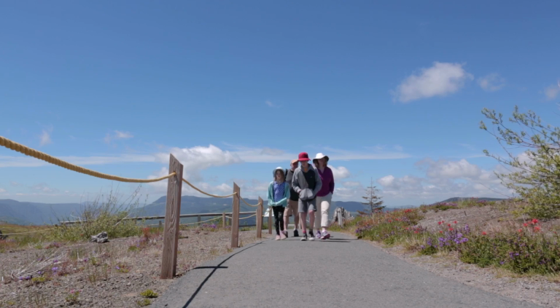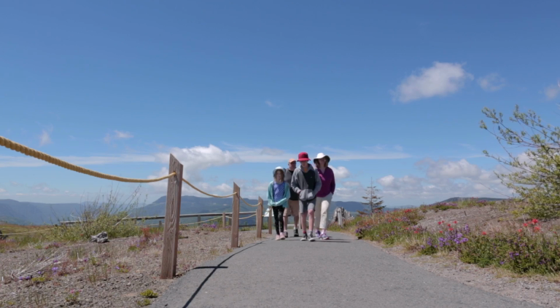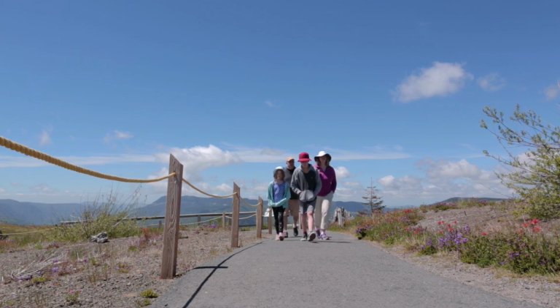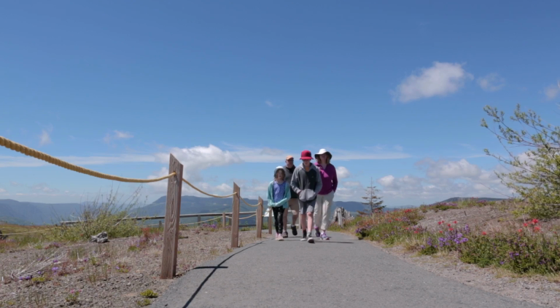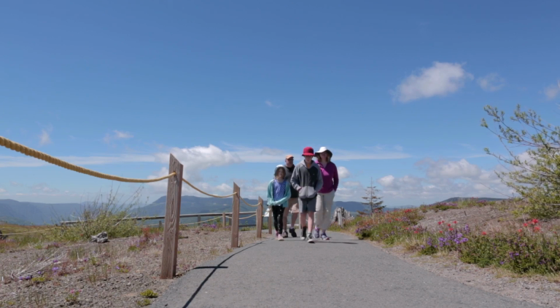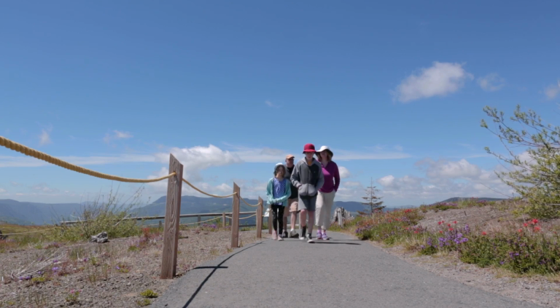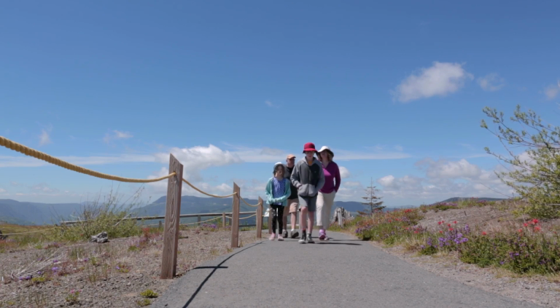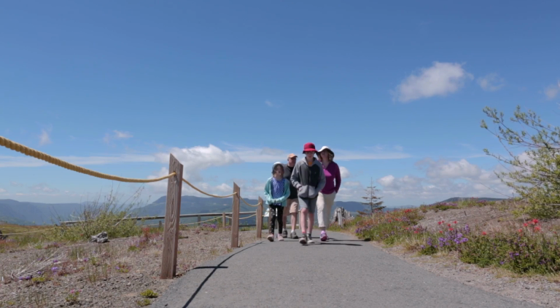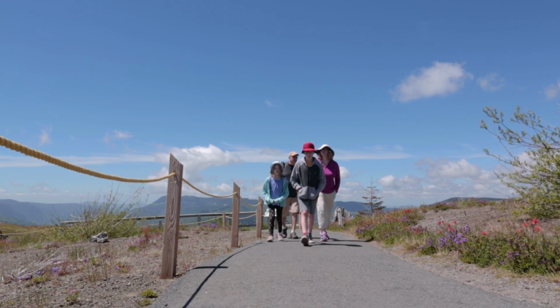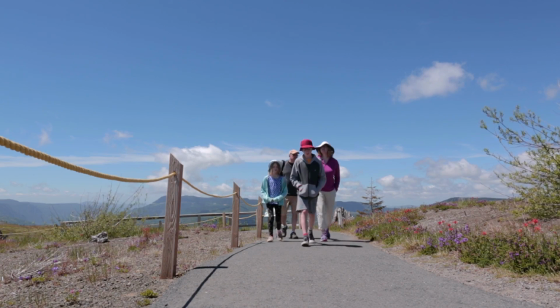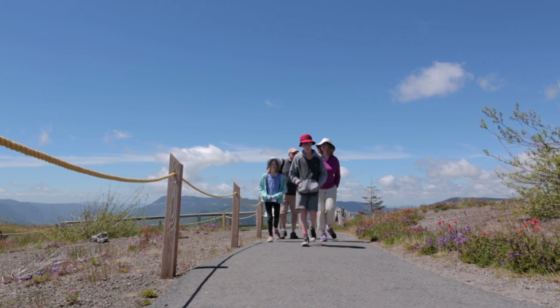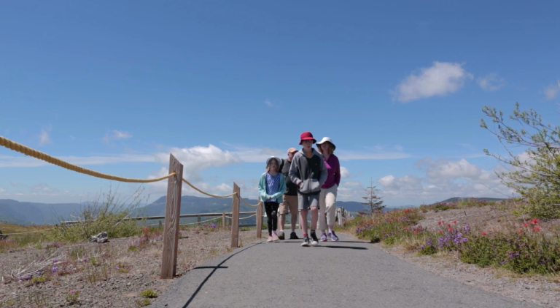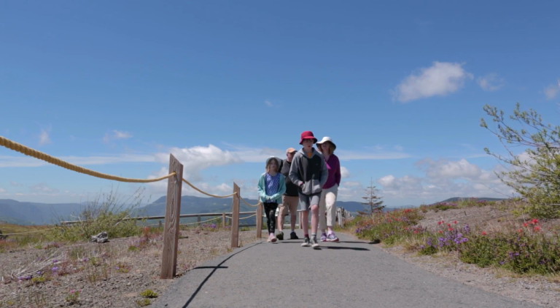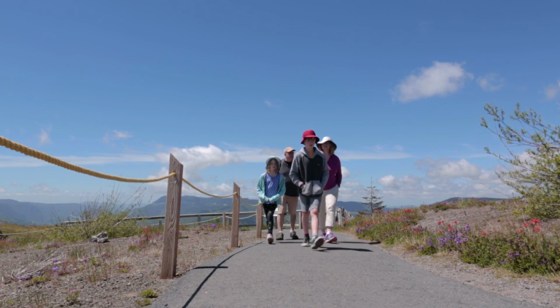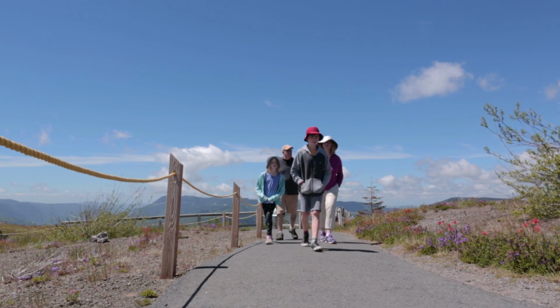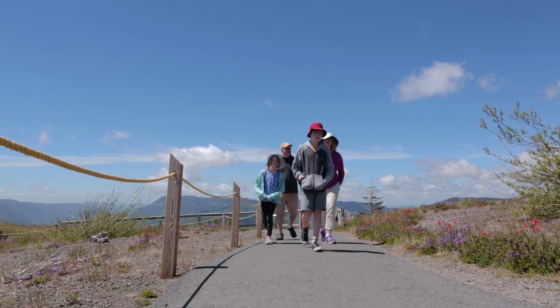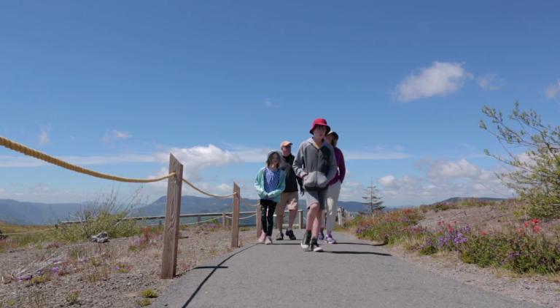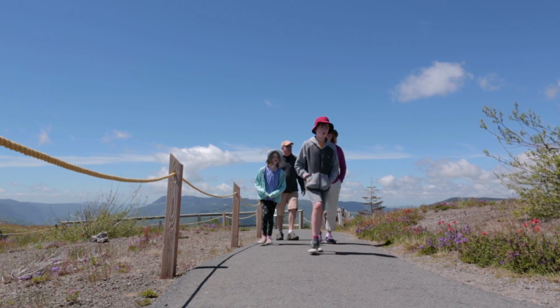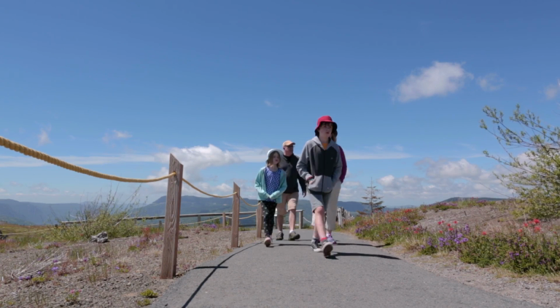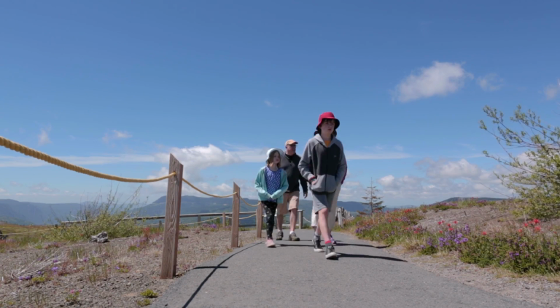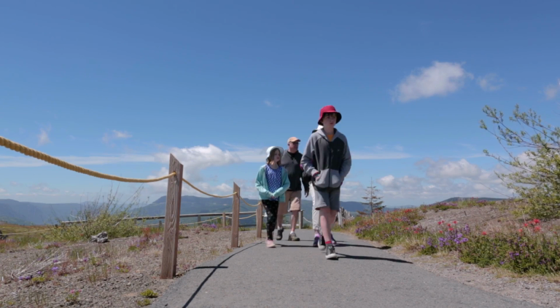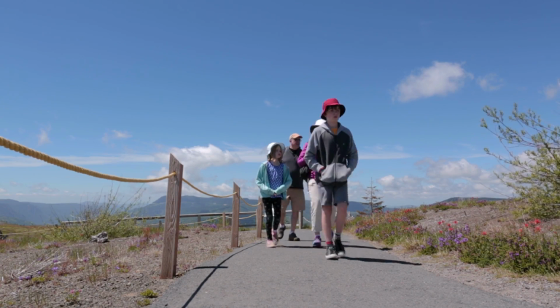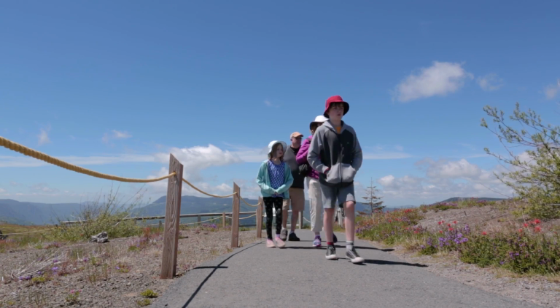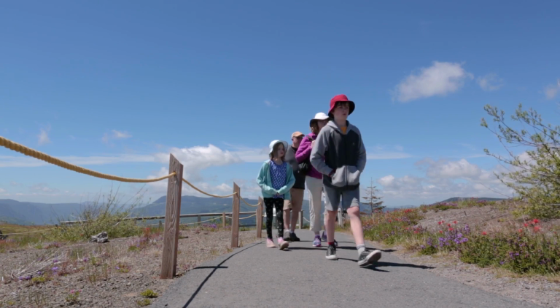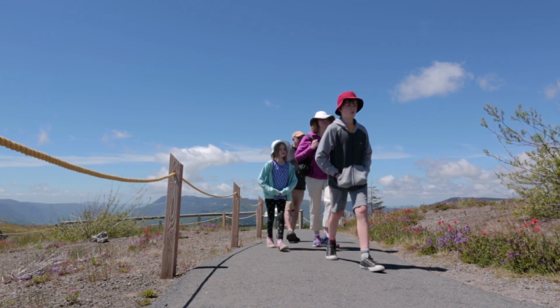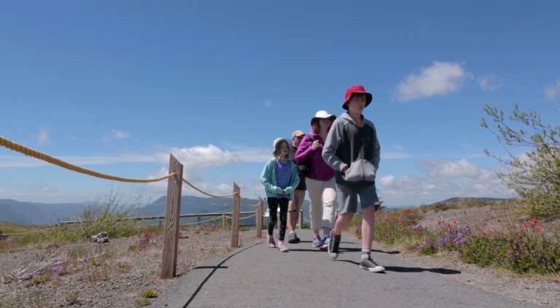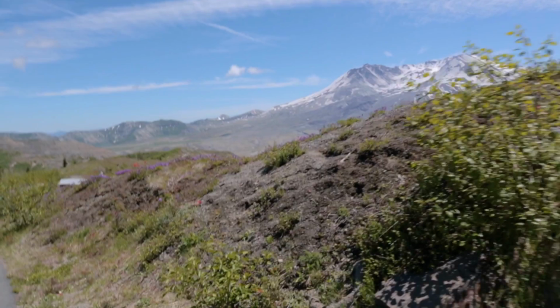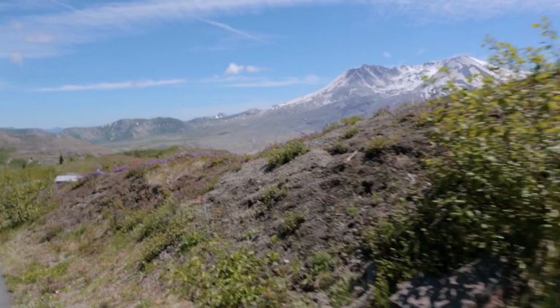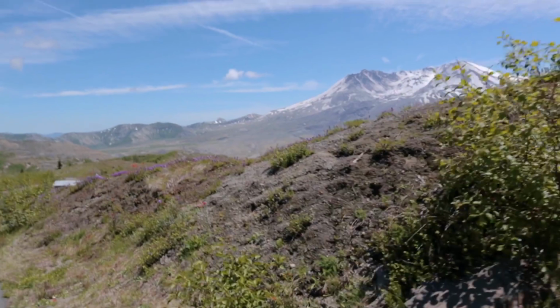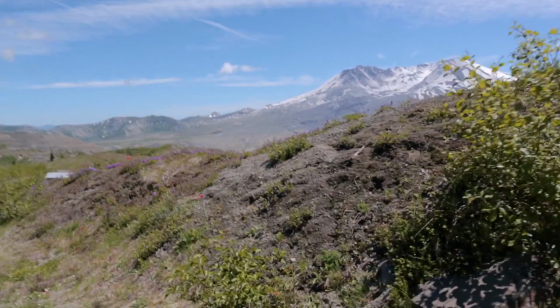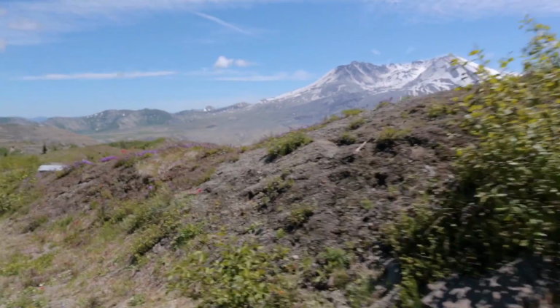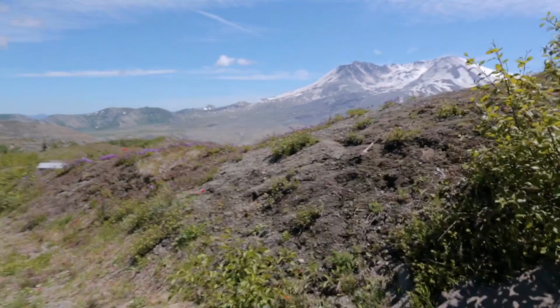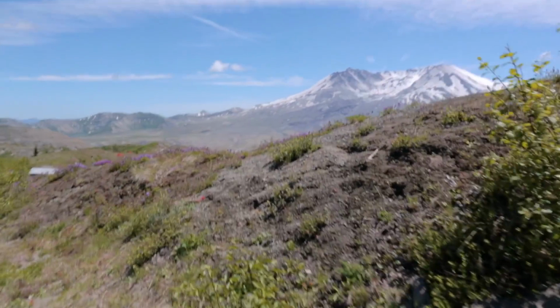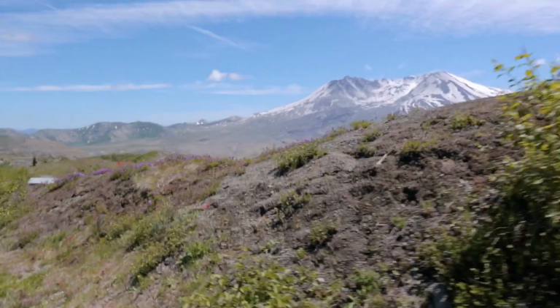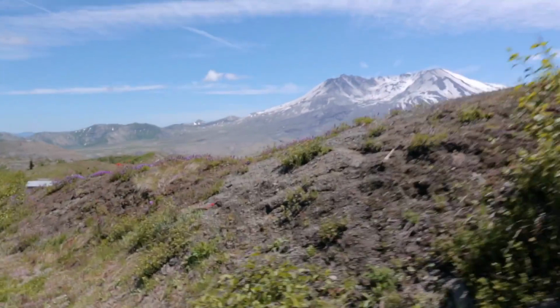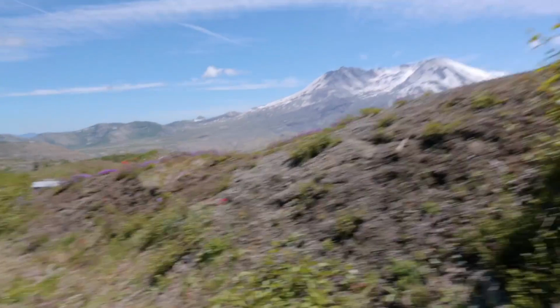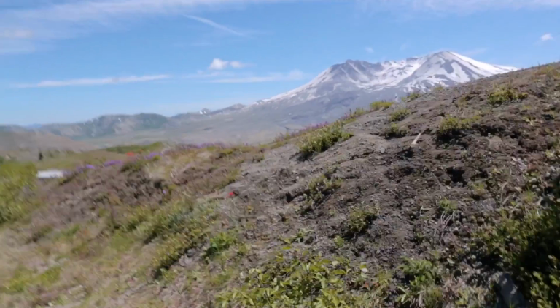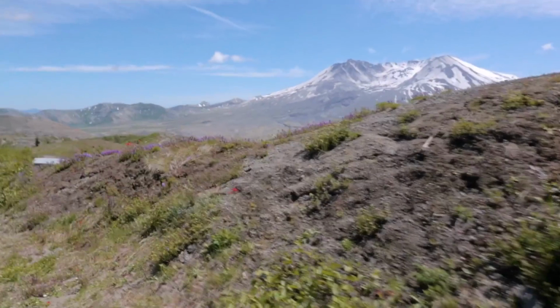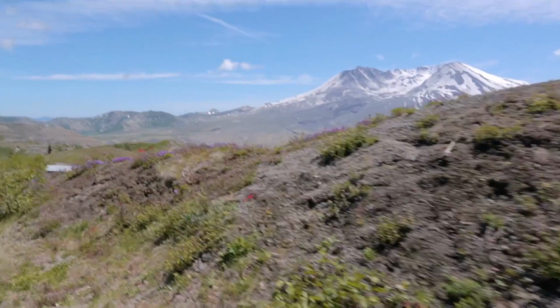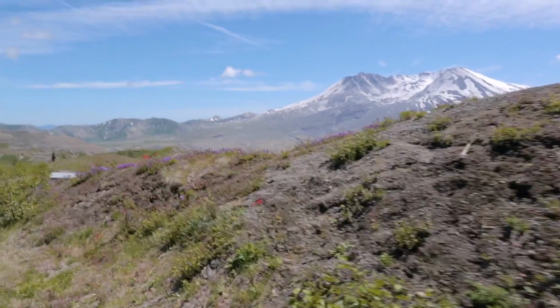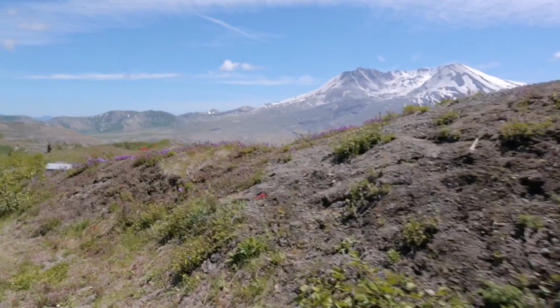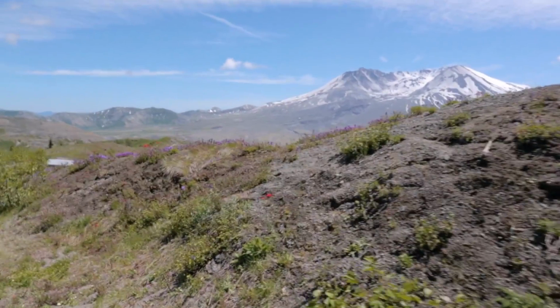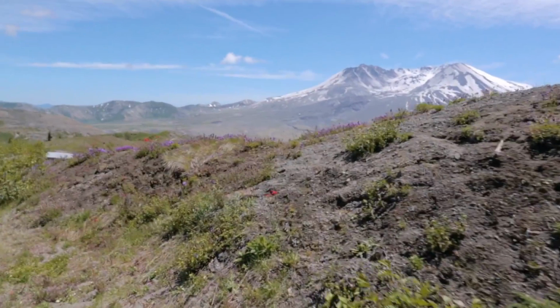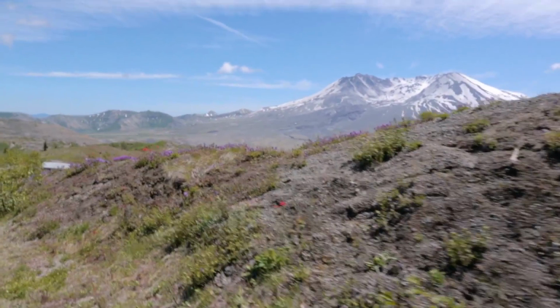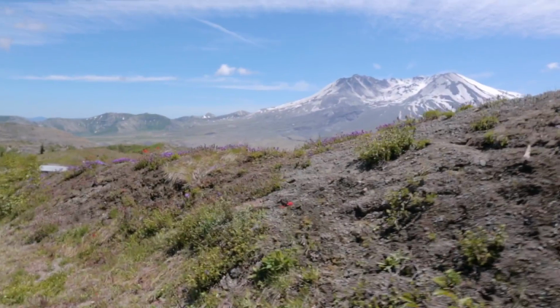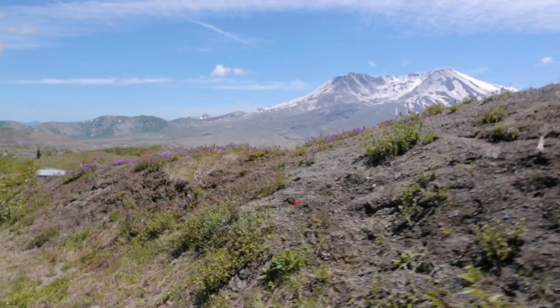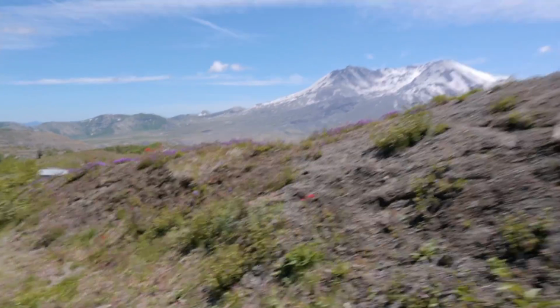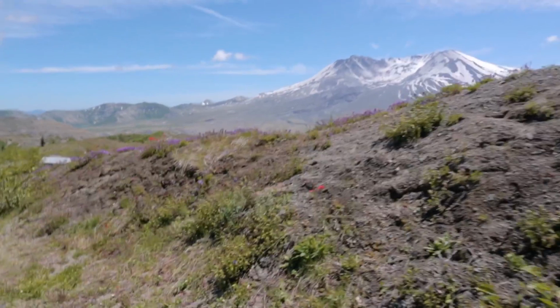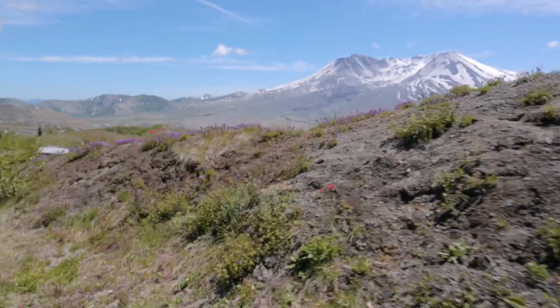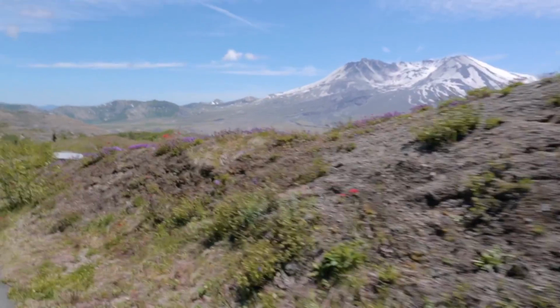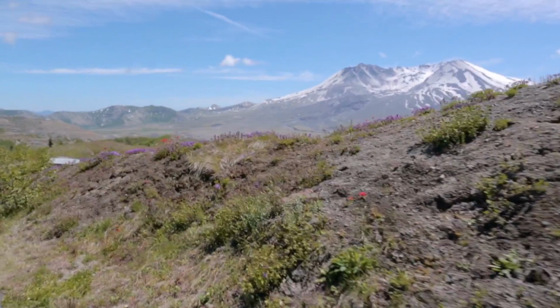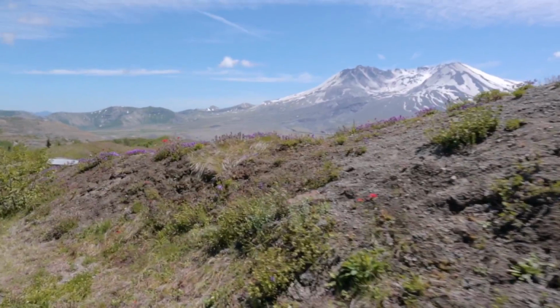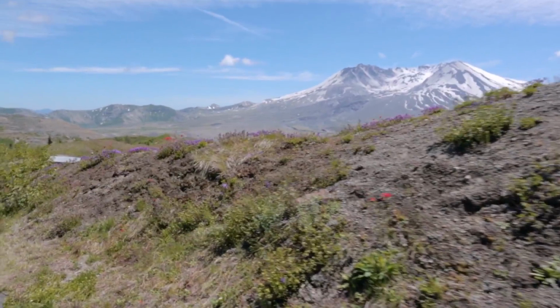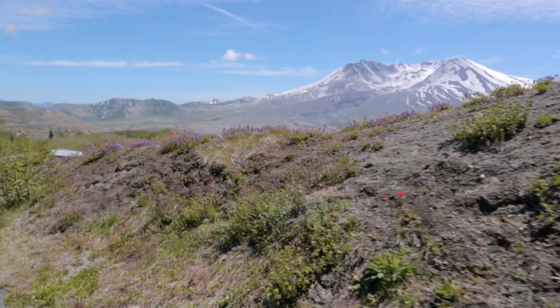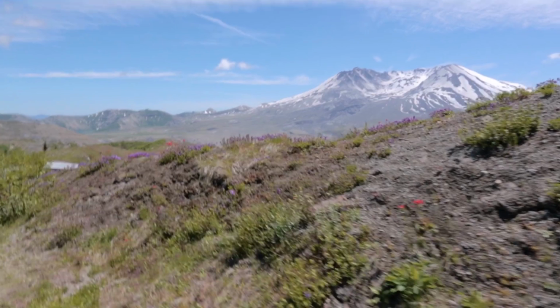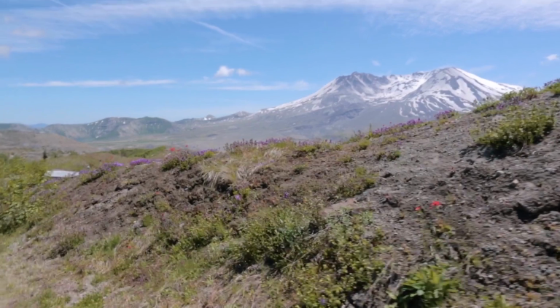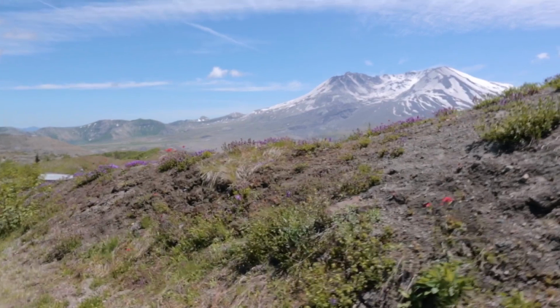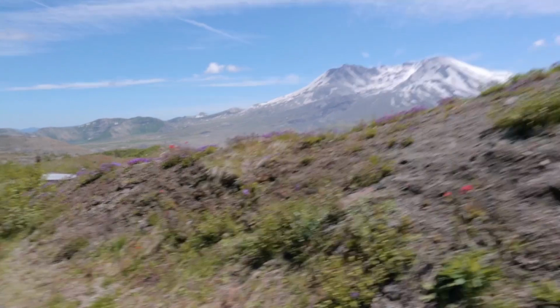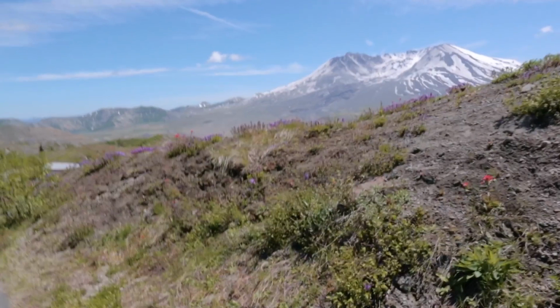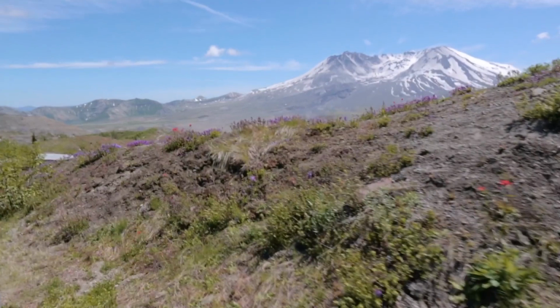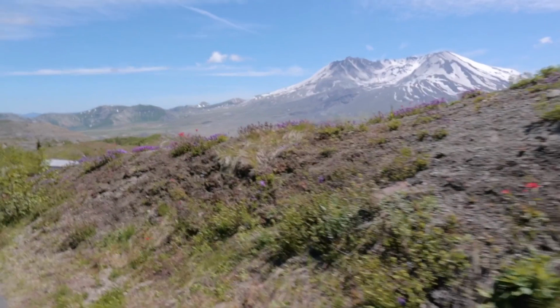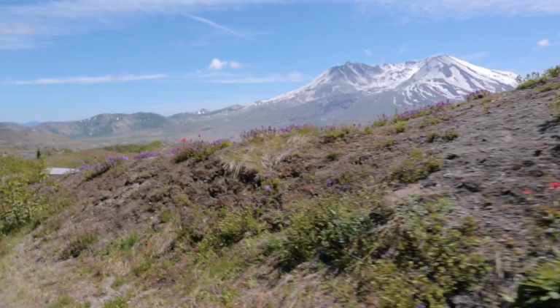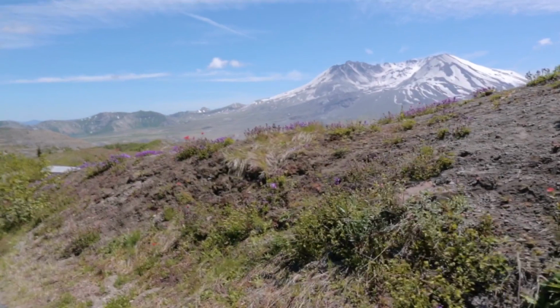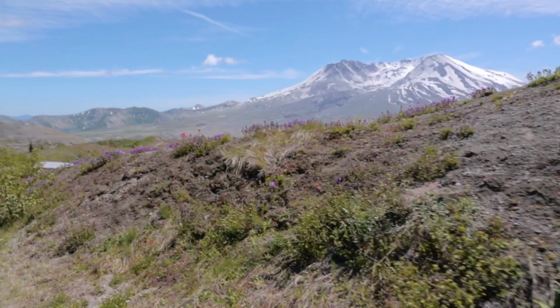We did do a short hike when we were up there and we got beyond the pavement, which was good.